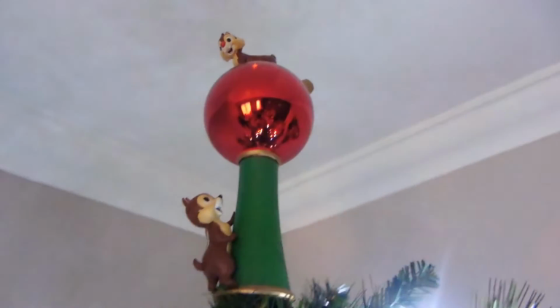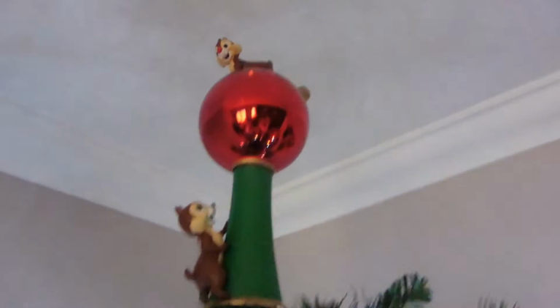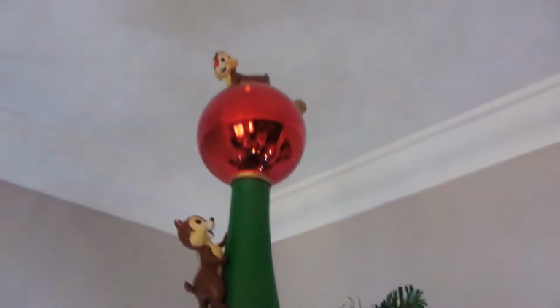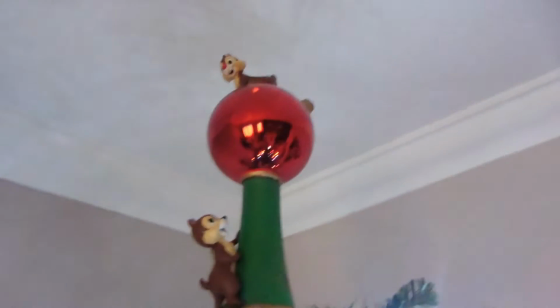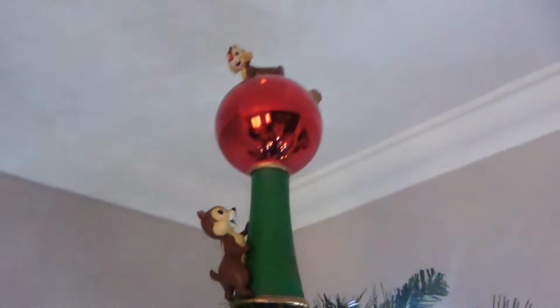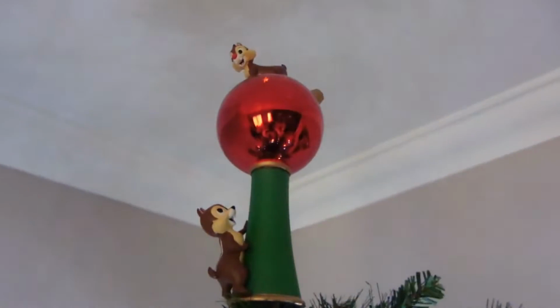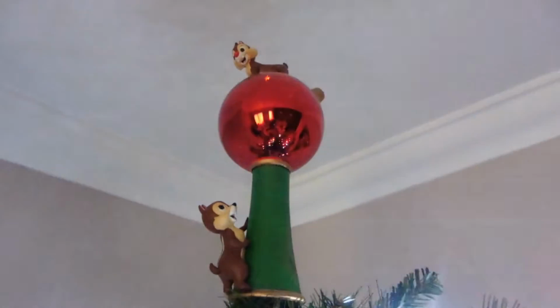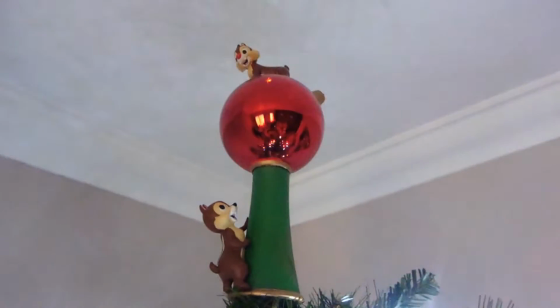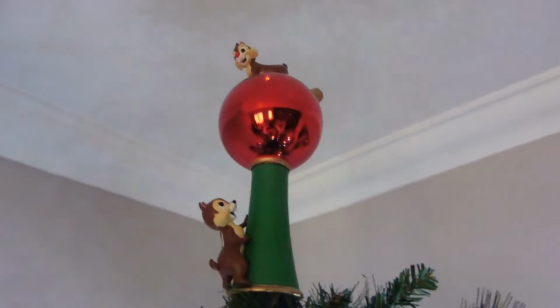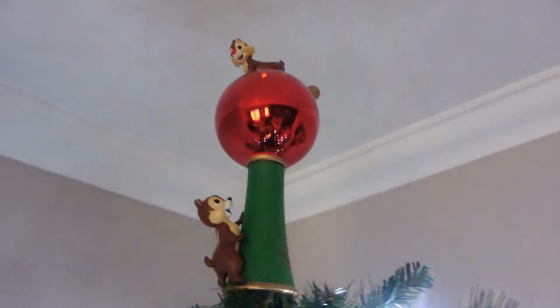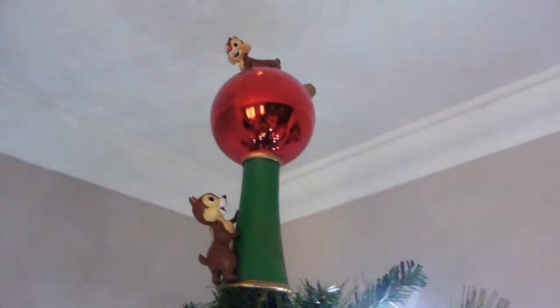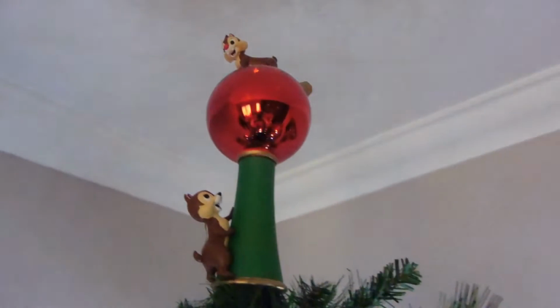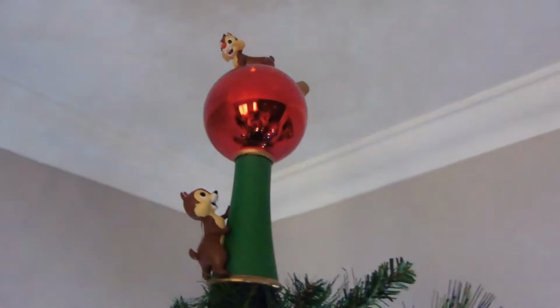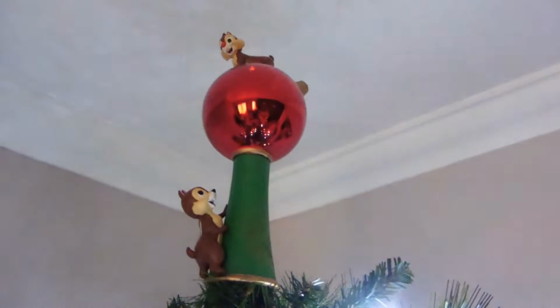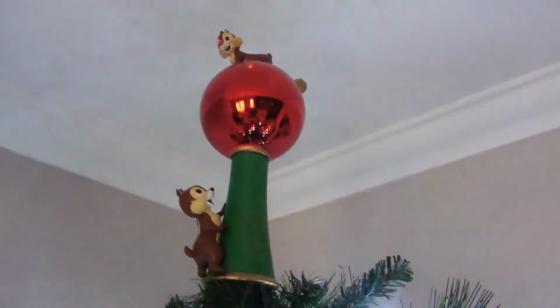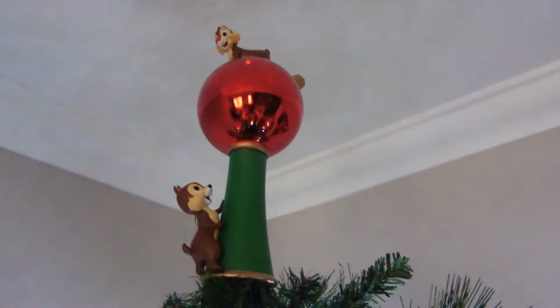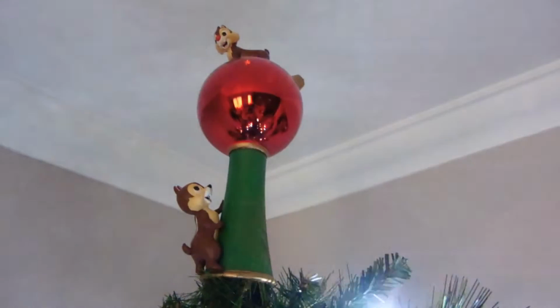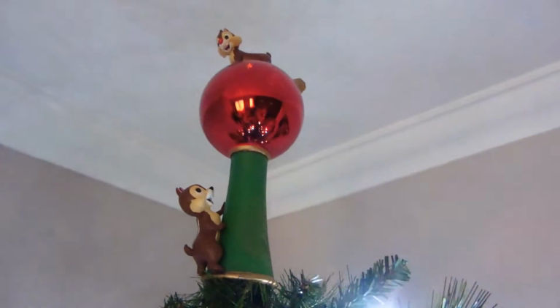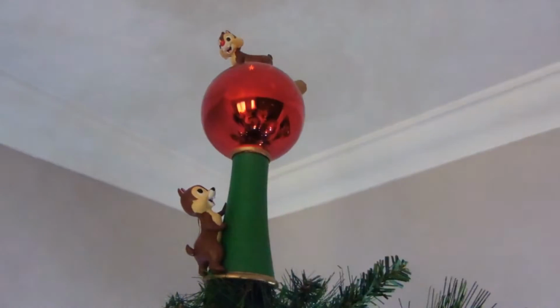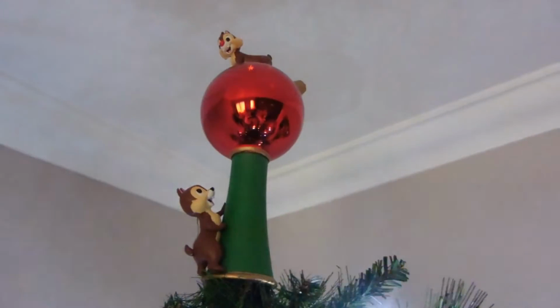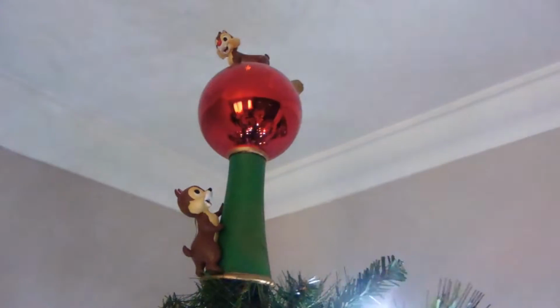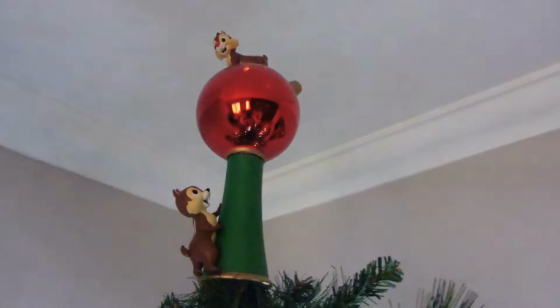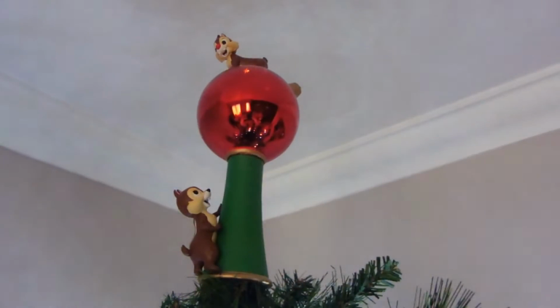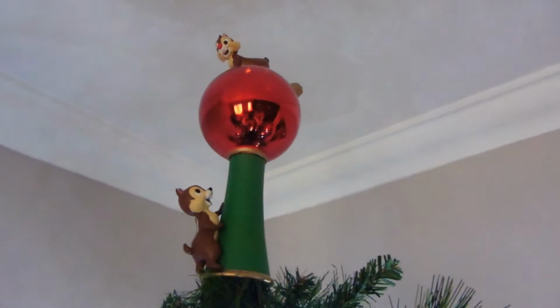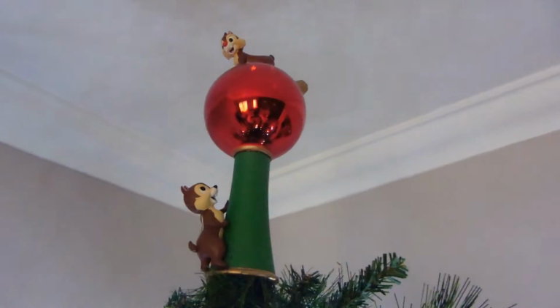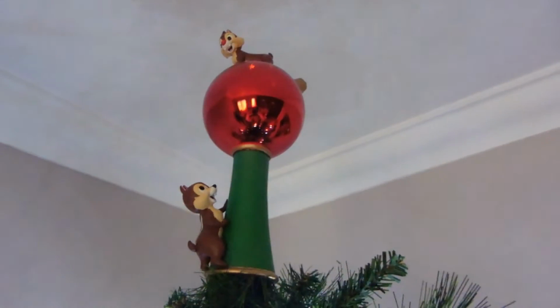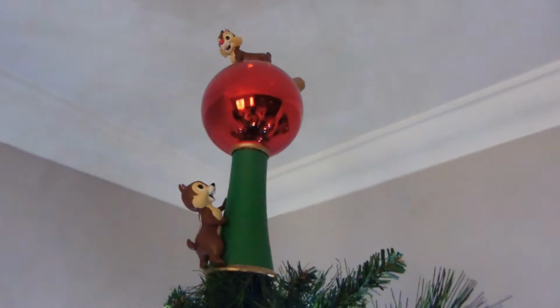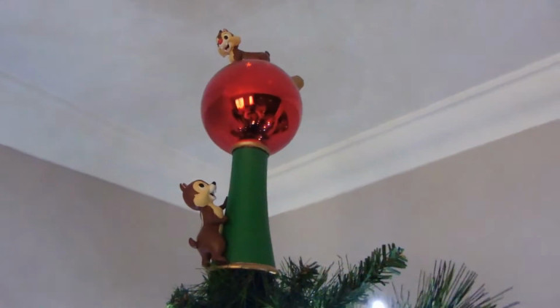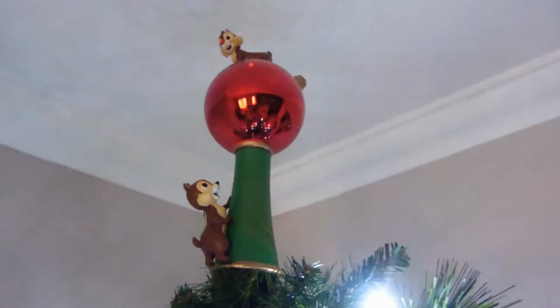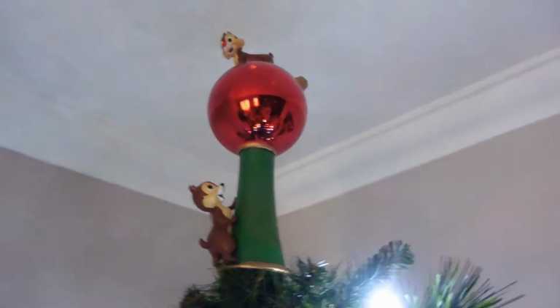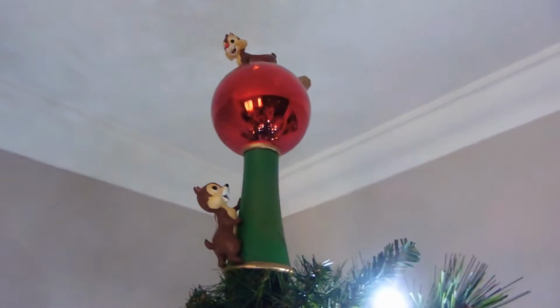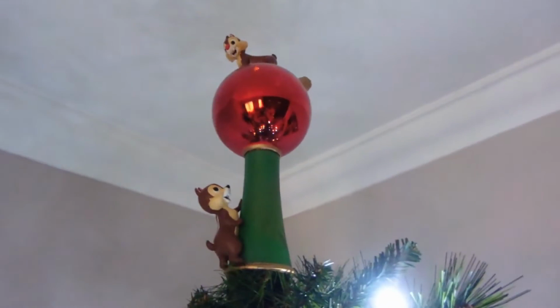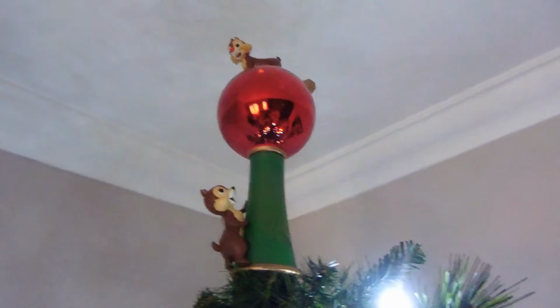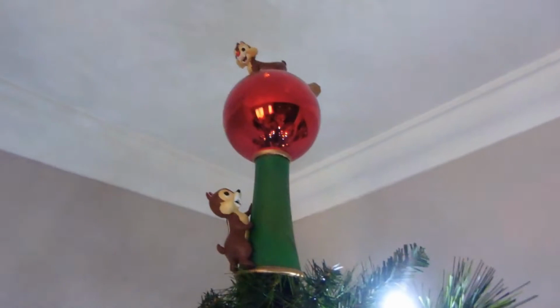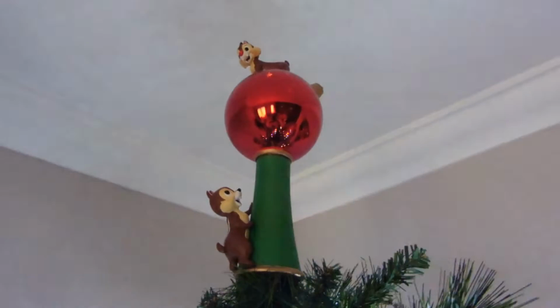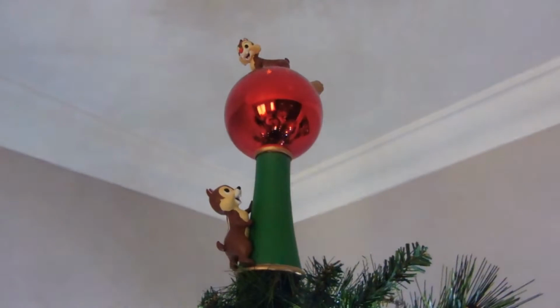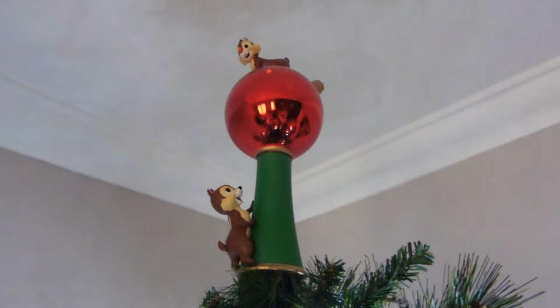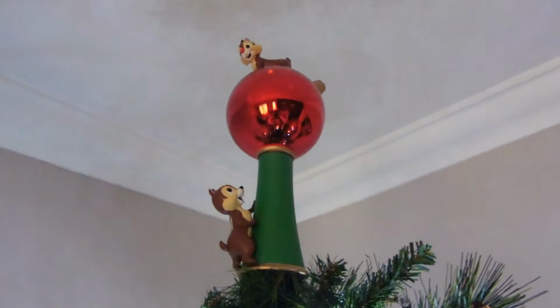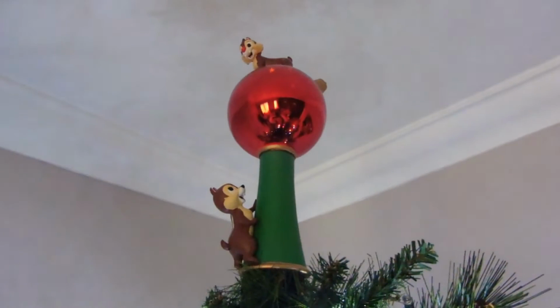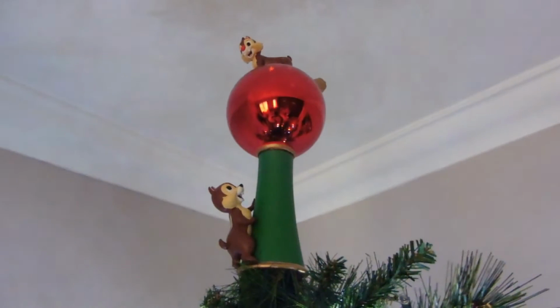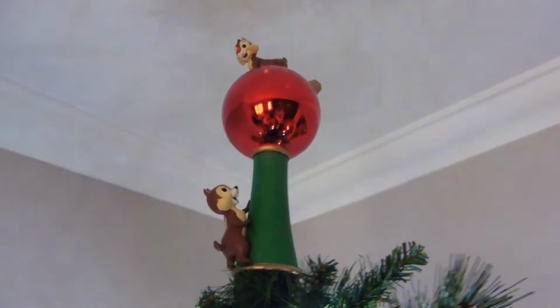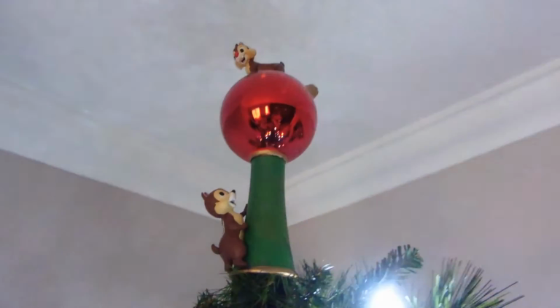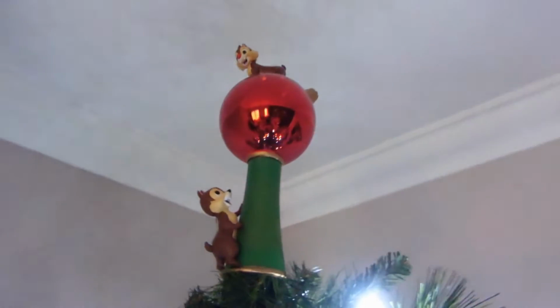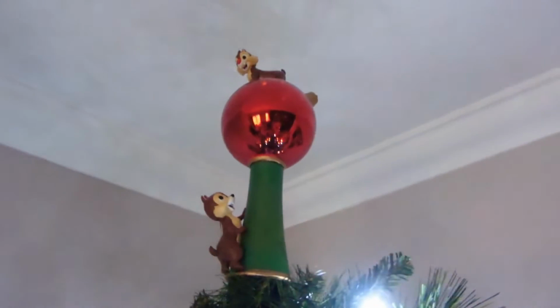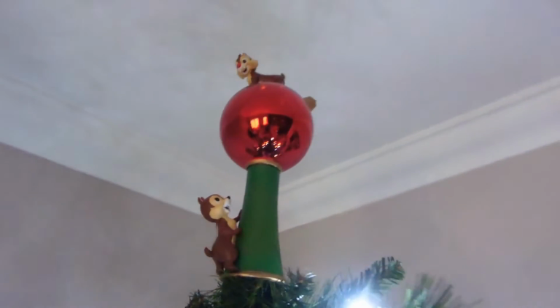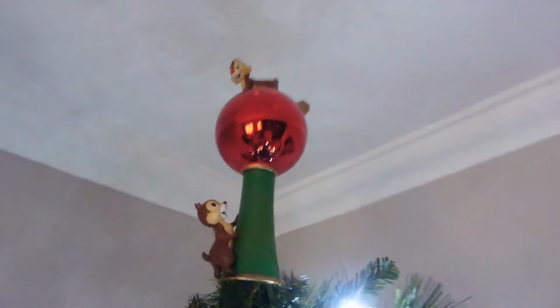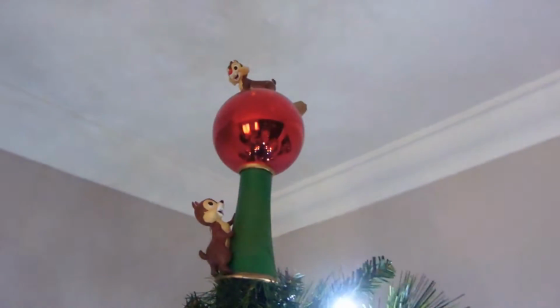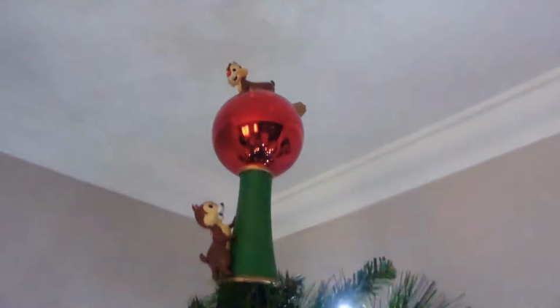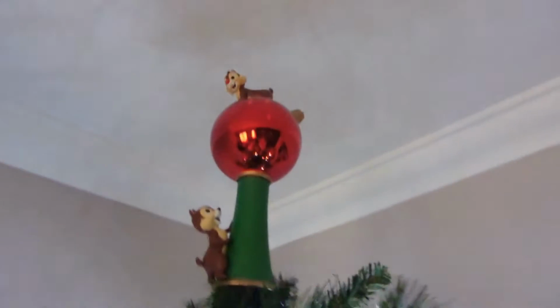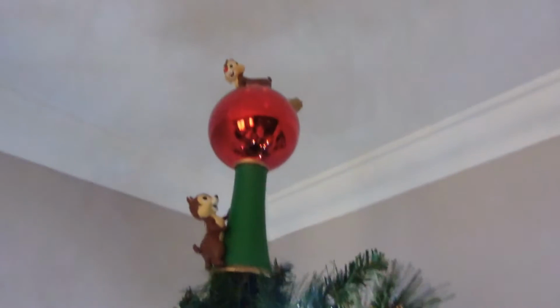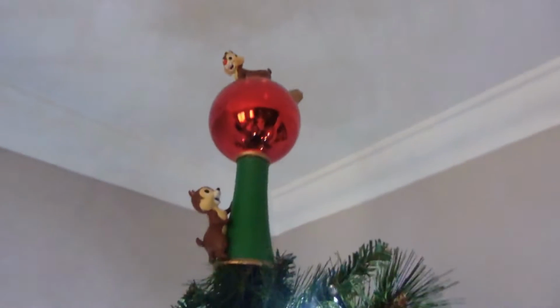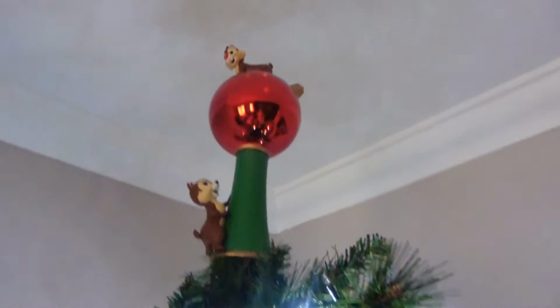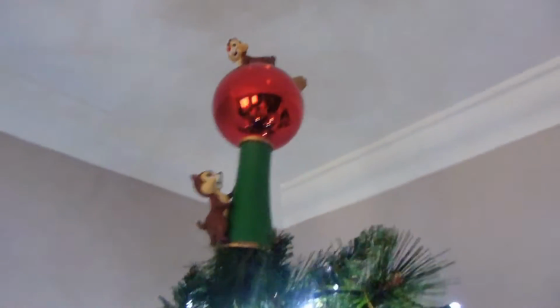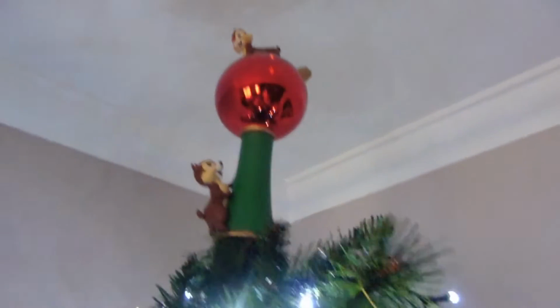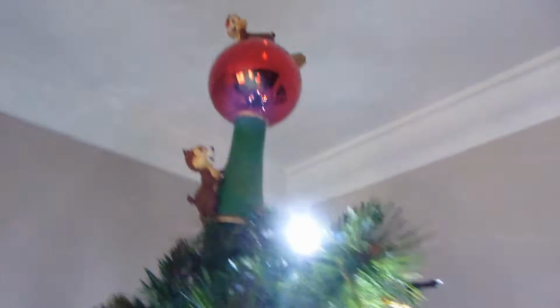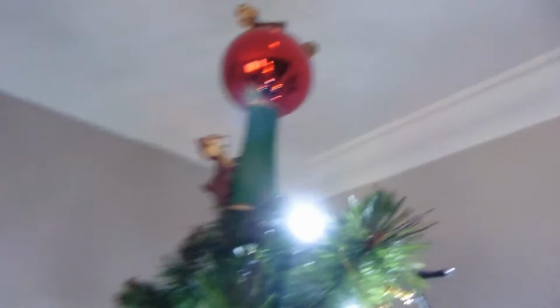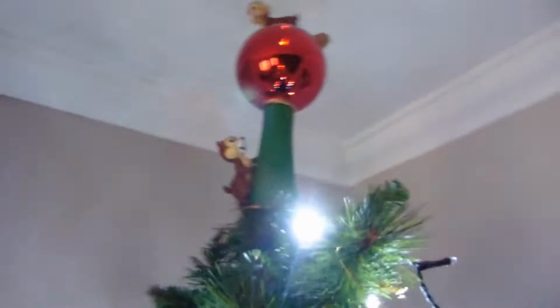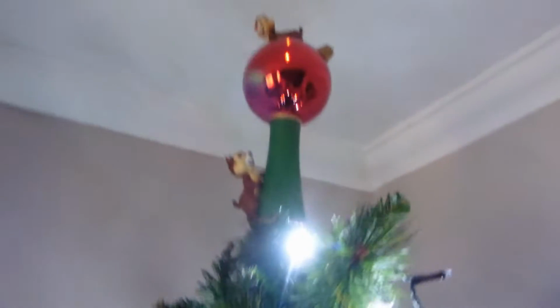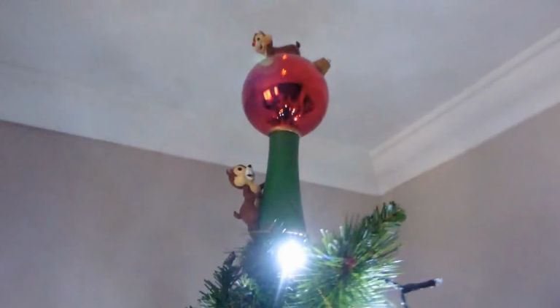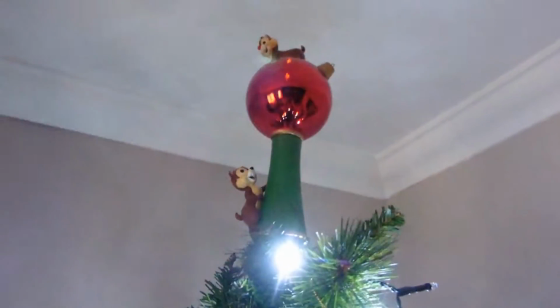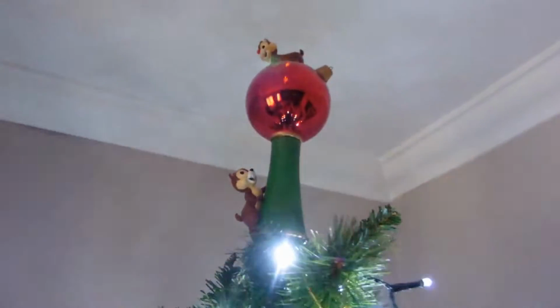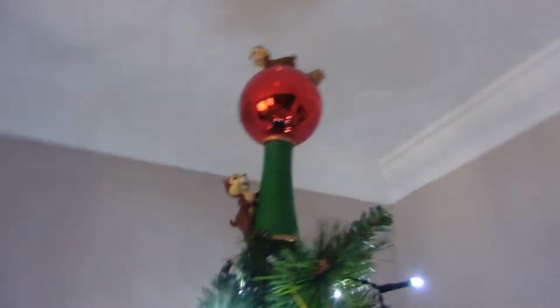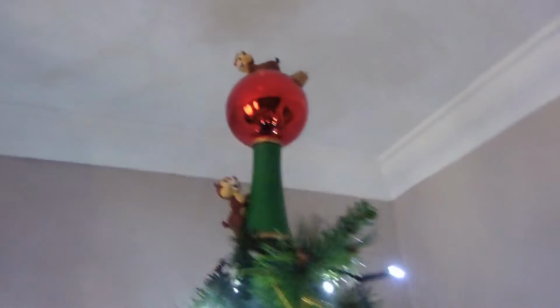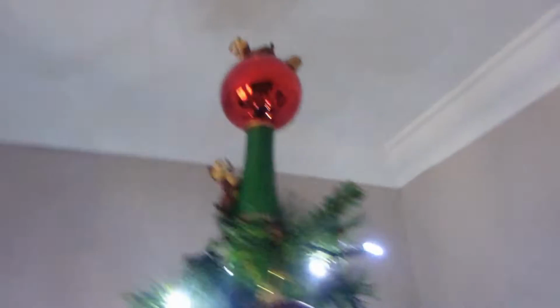This is our fairy star at the top. We have a Chip and a Dale. We used to have a Tinkerbell, but she got broken when we moved. I love Tink, but we couldn't replace her, so we now have Chip and Dale.